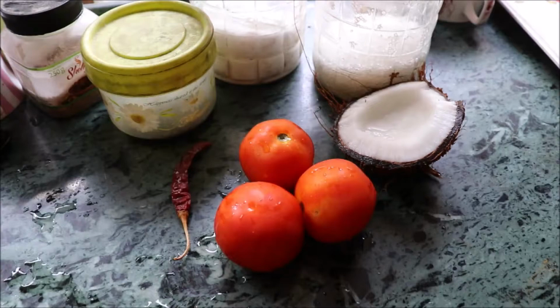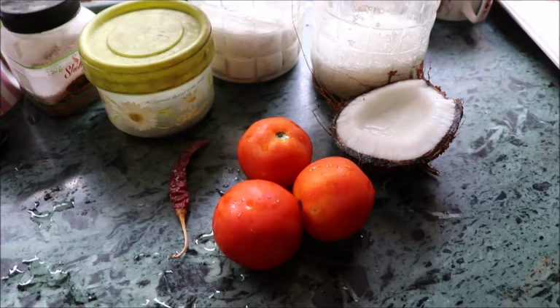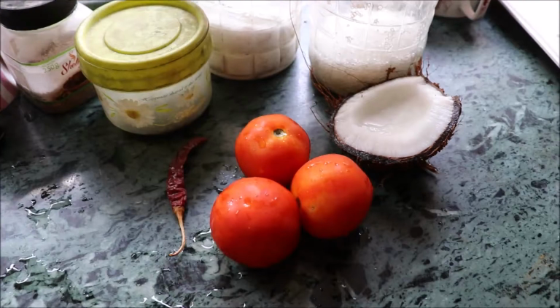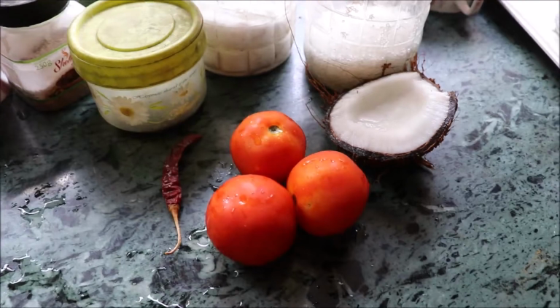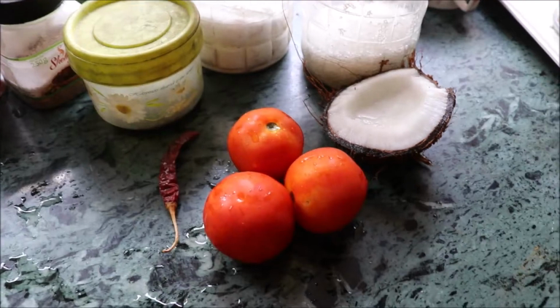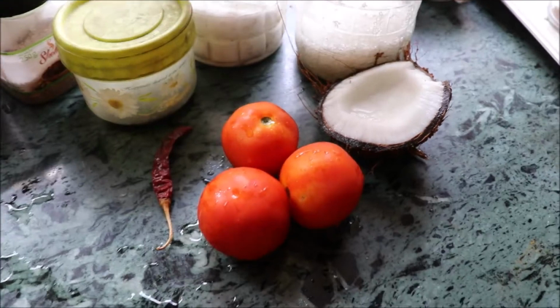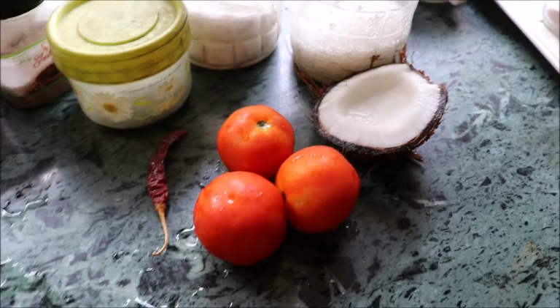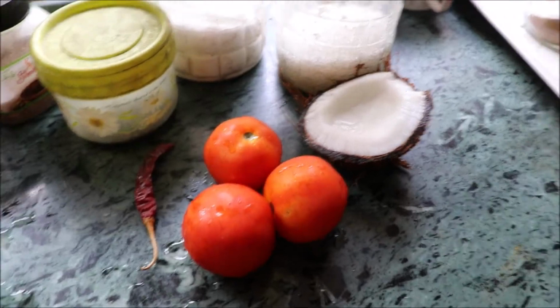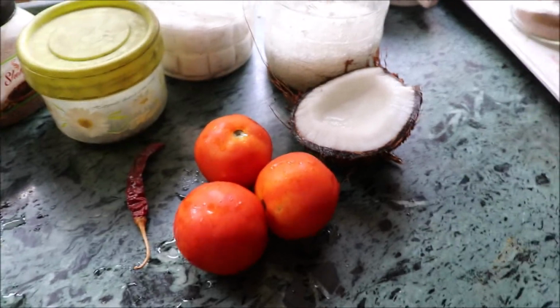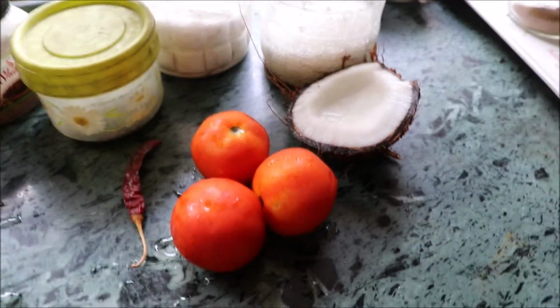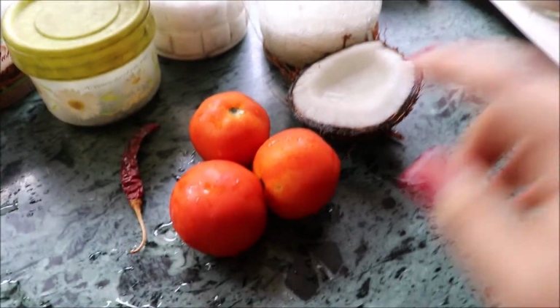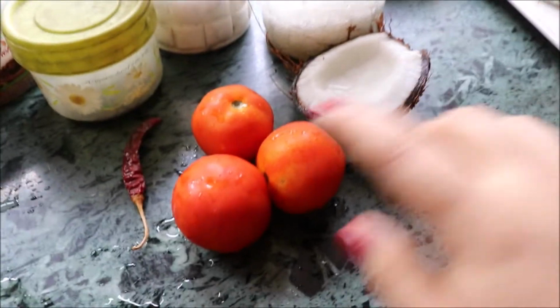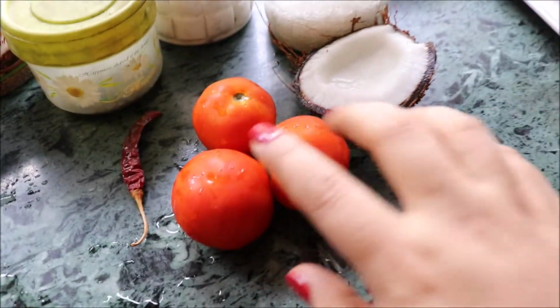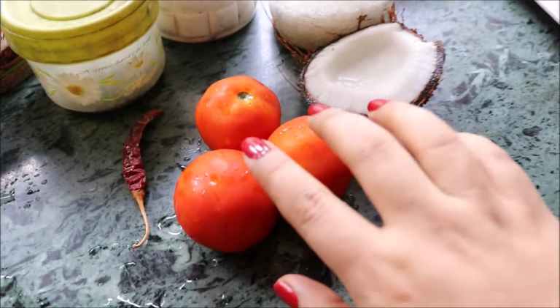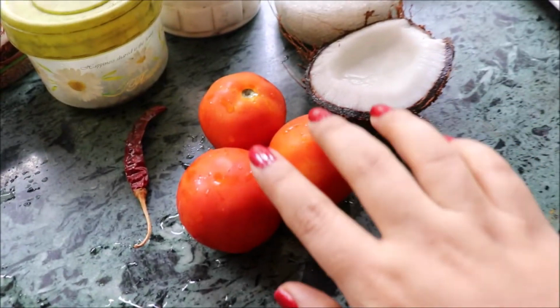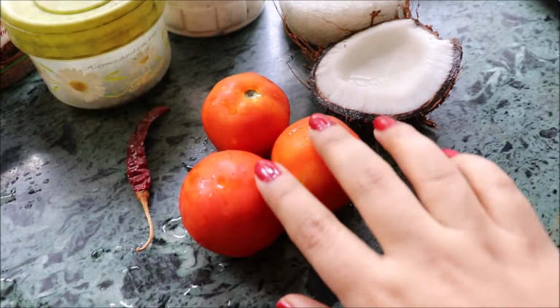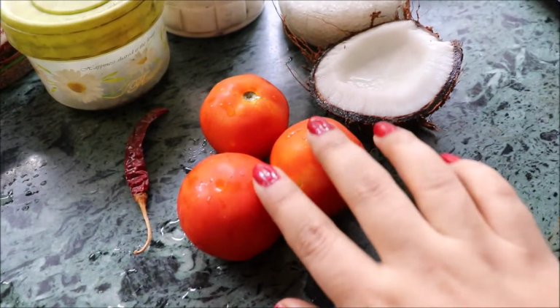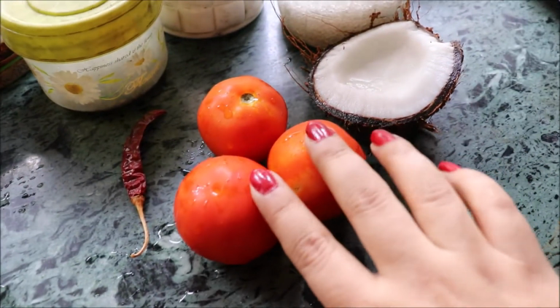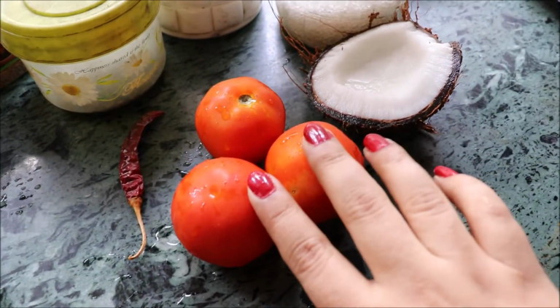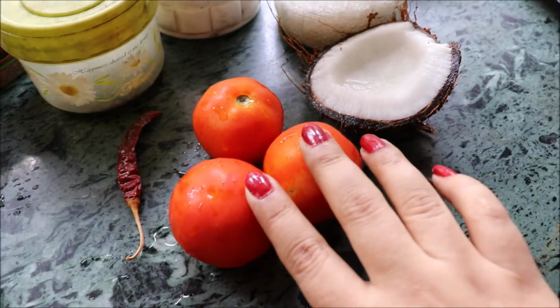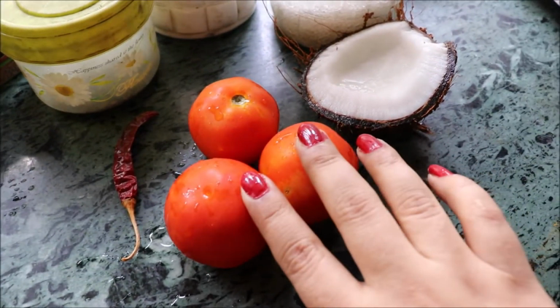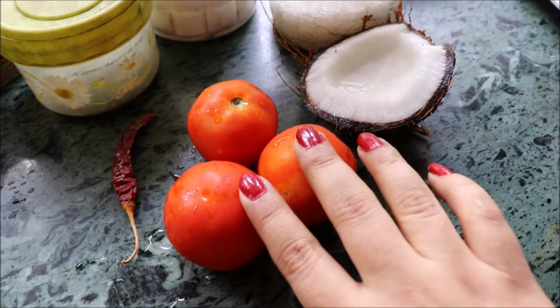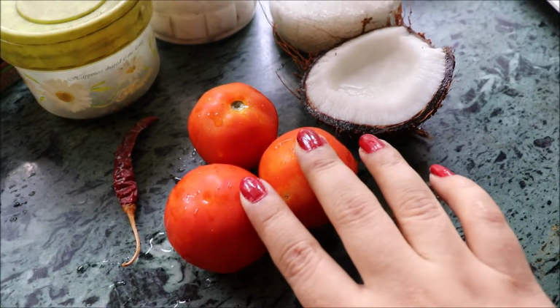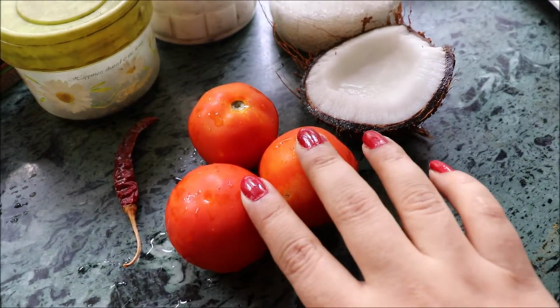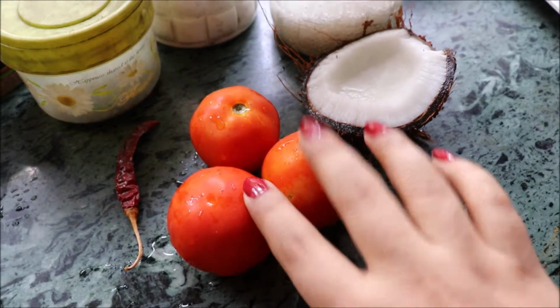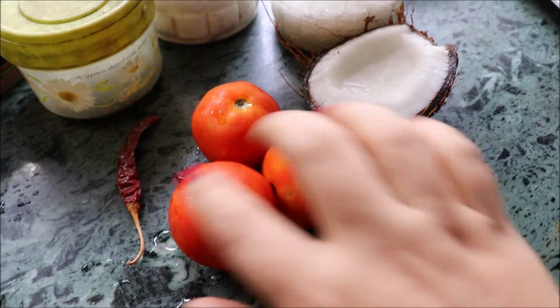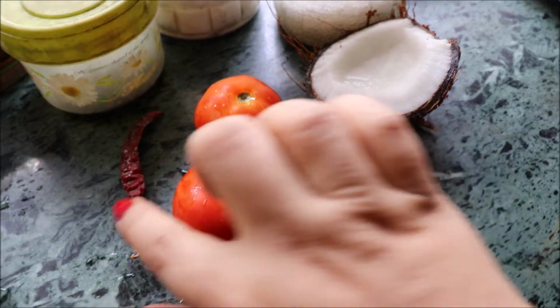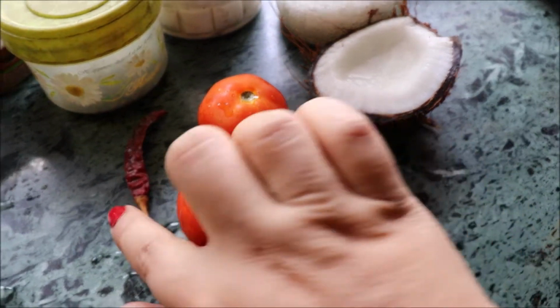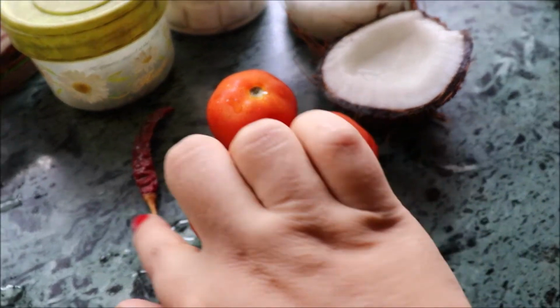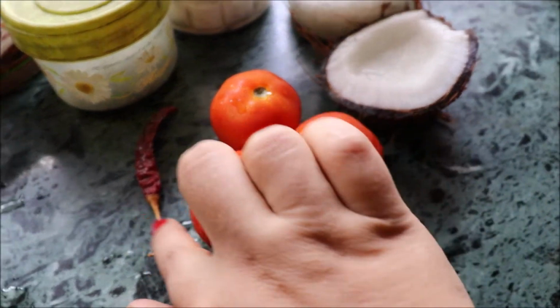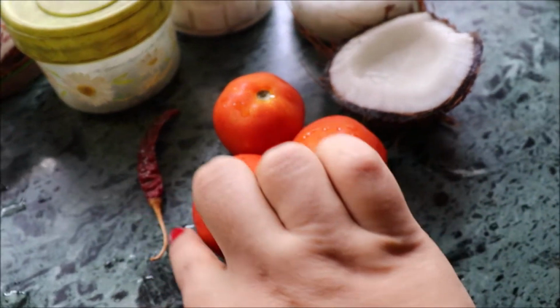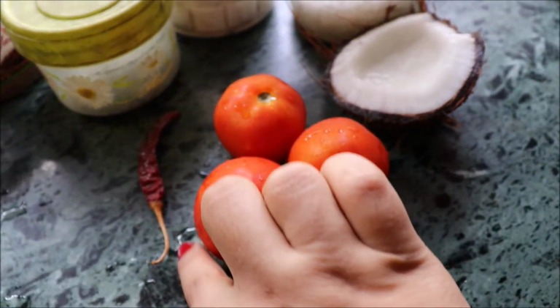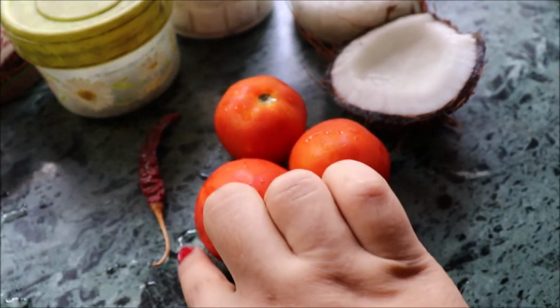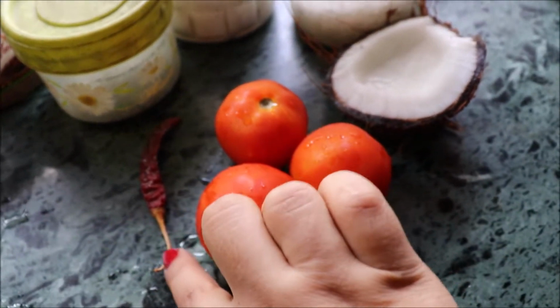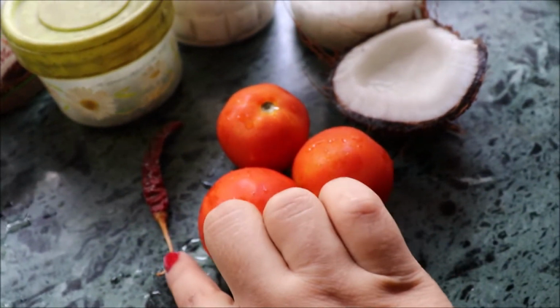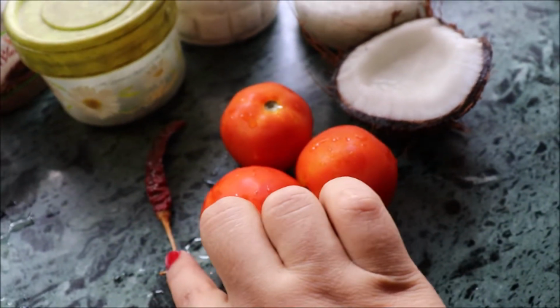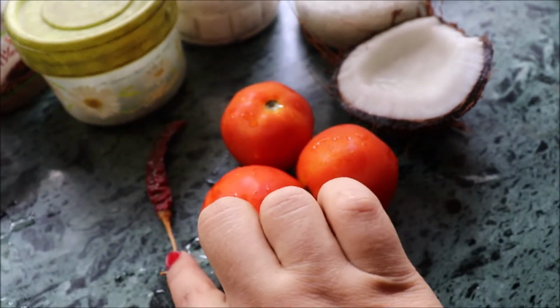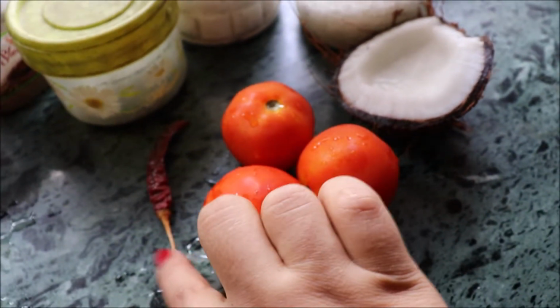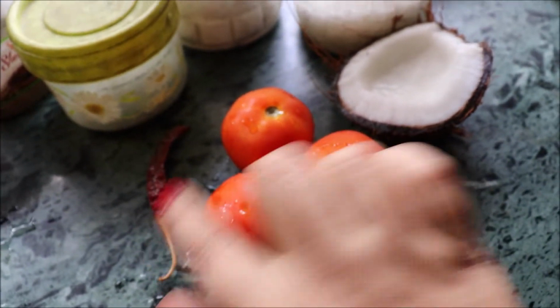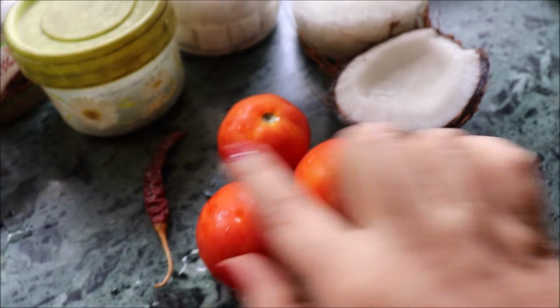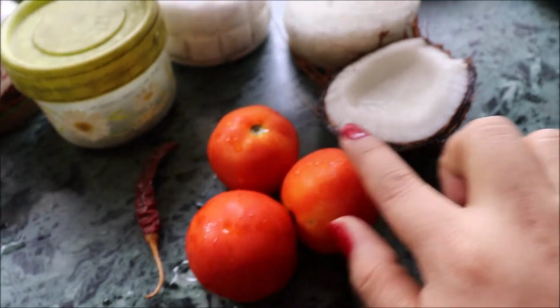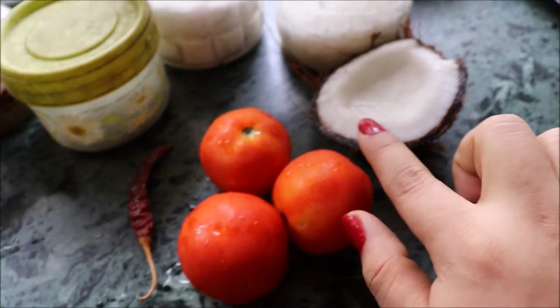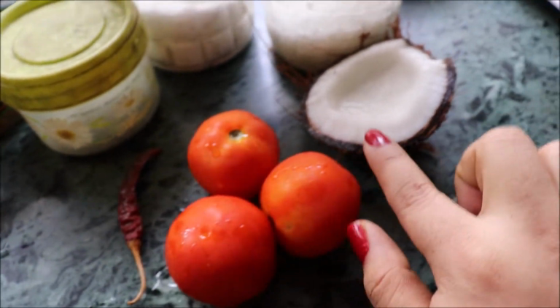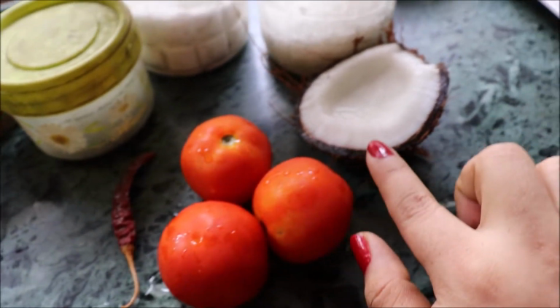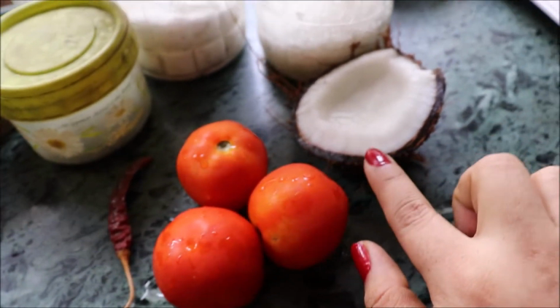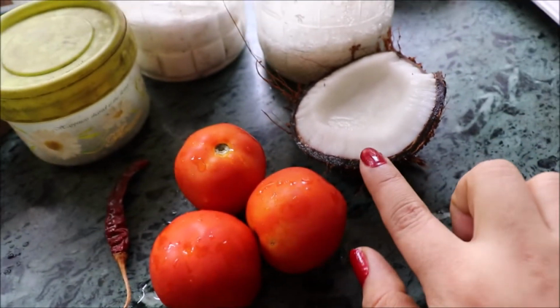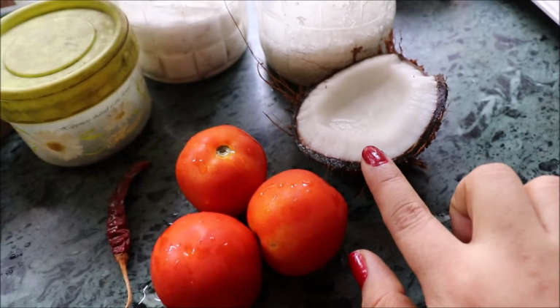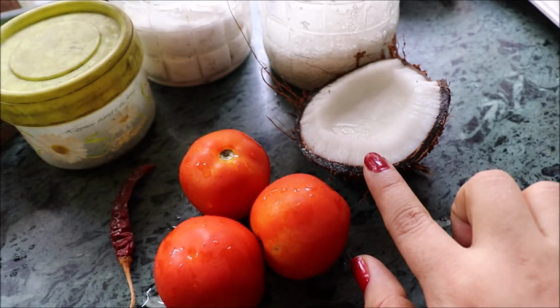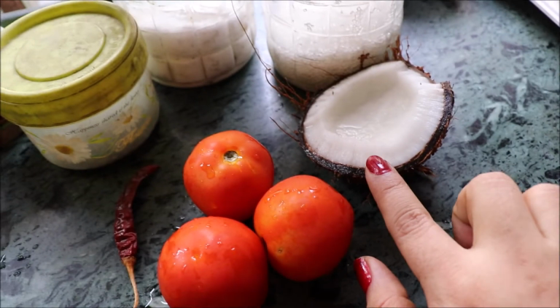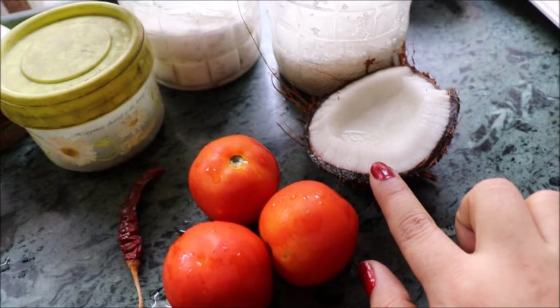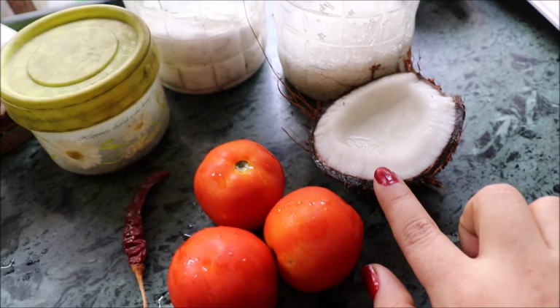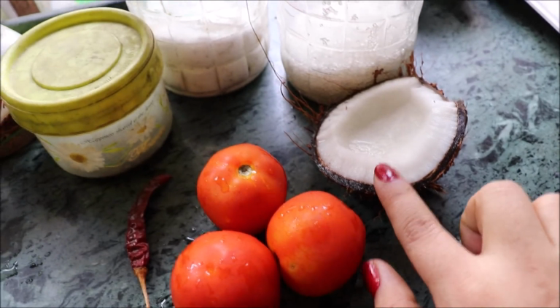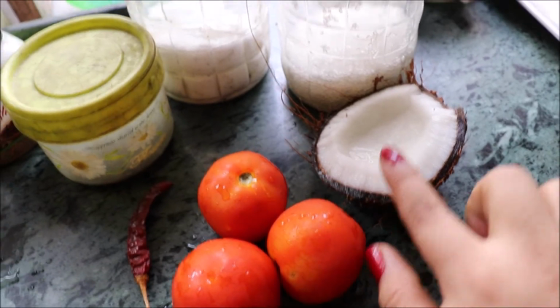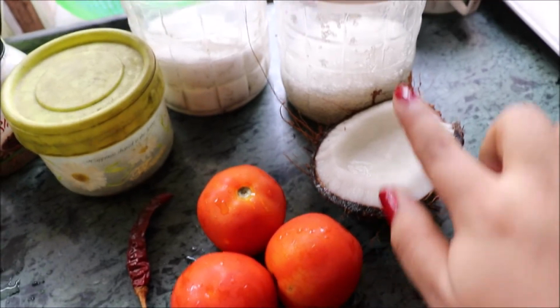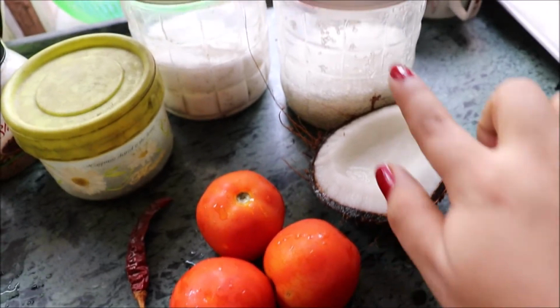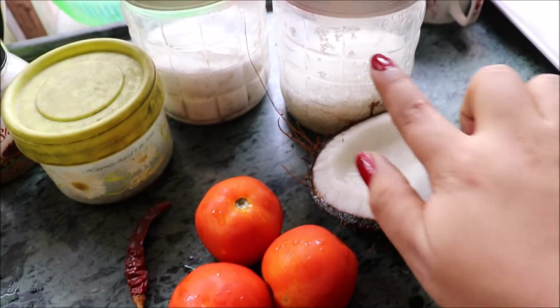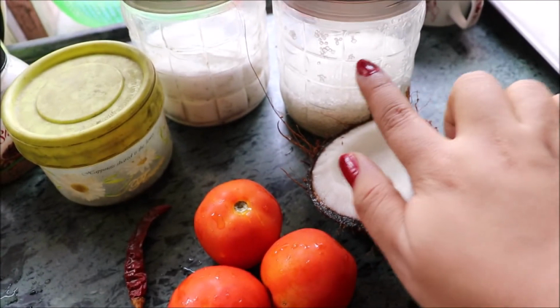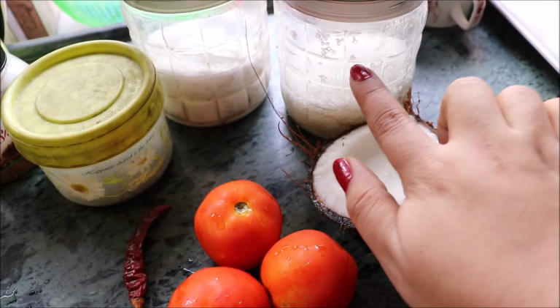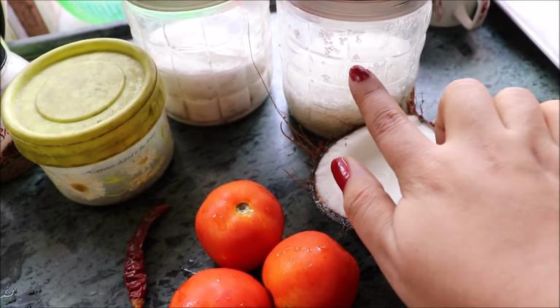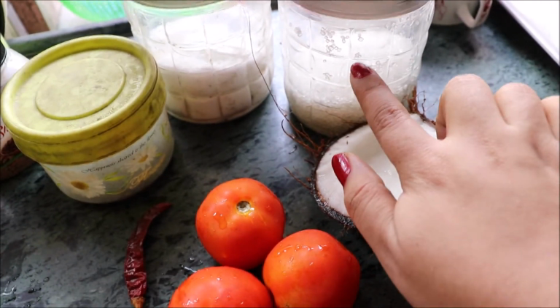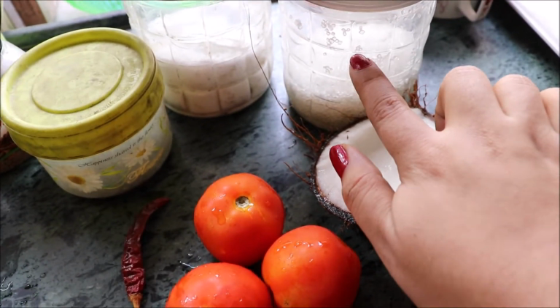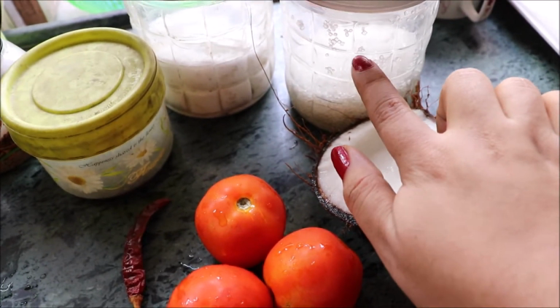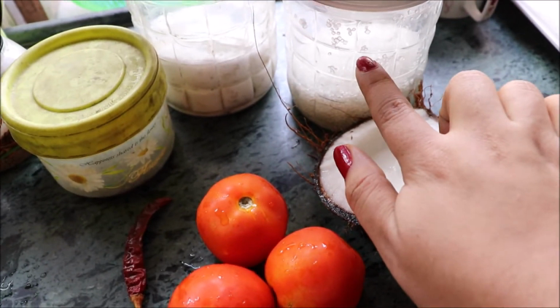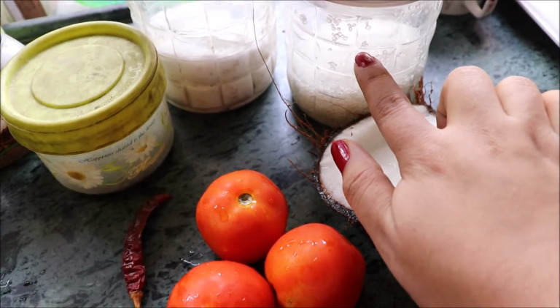Hello my lovelies, welcome back to my channel. This is Riya here. How are you today? I am going to show you the easiest chutney recipe ever — sweet chutney.